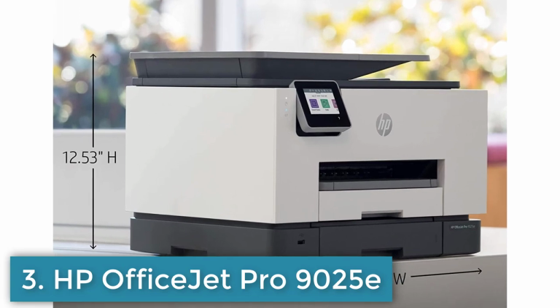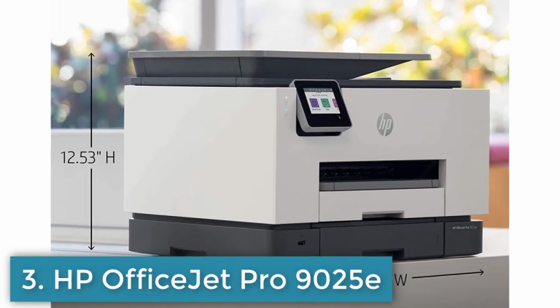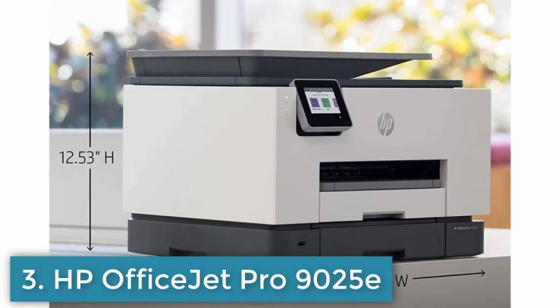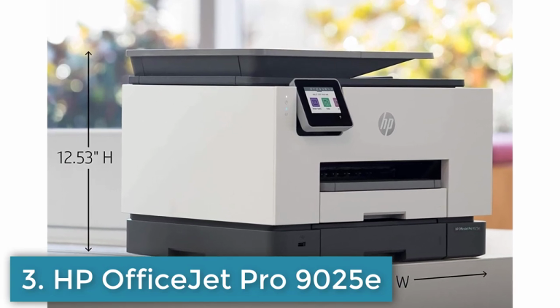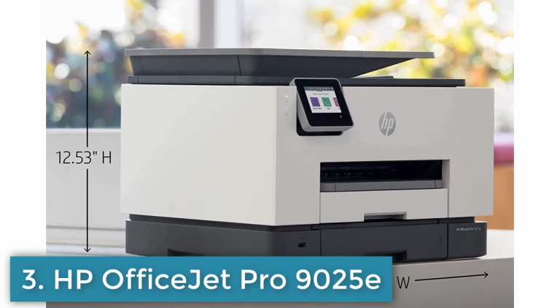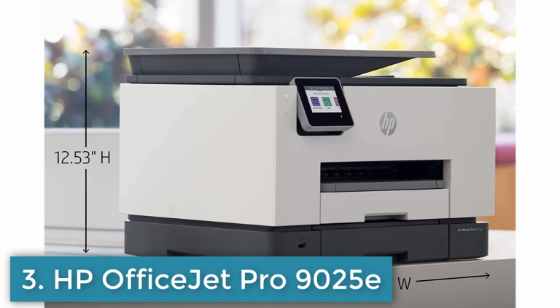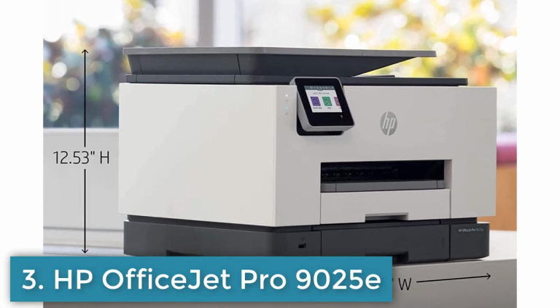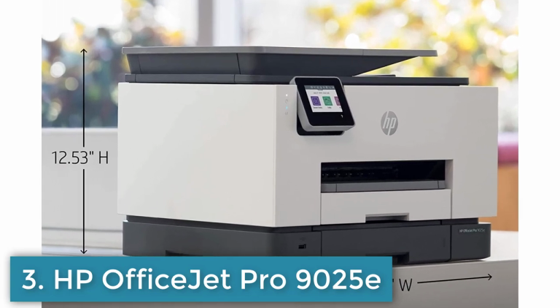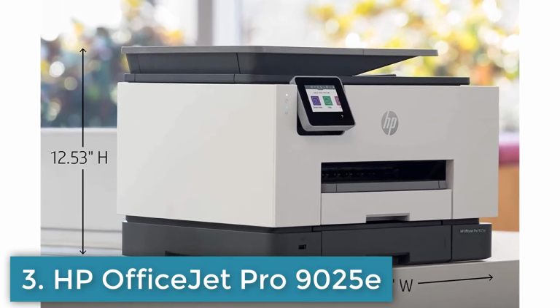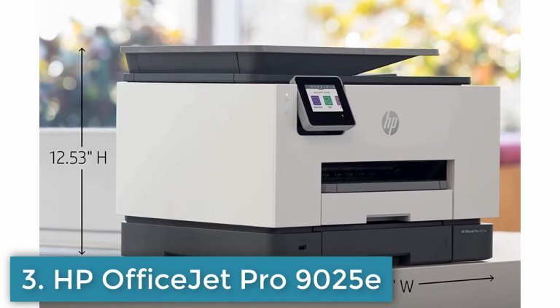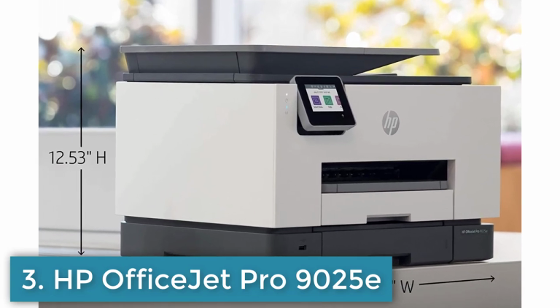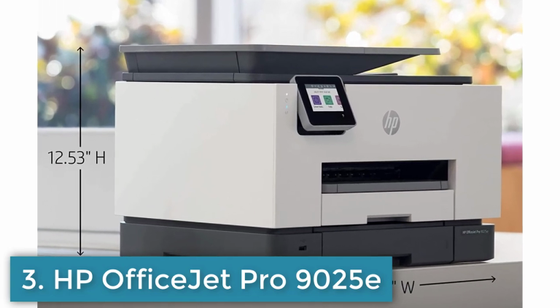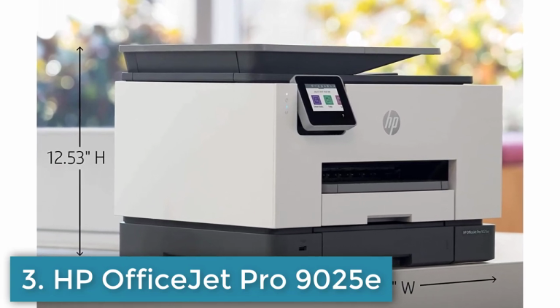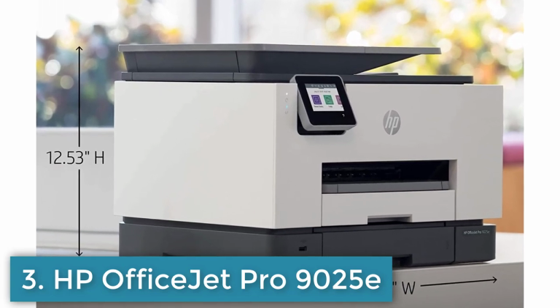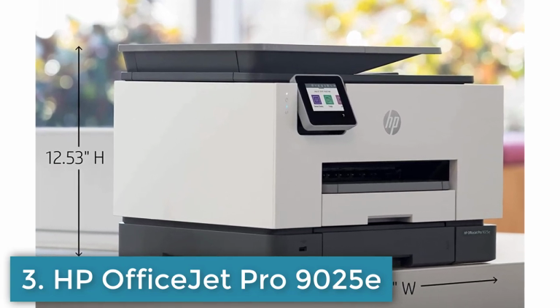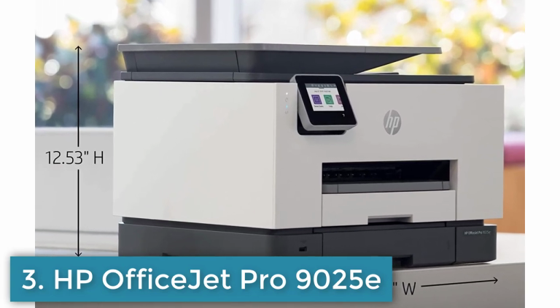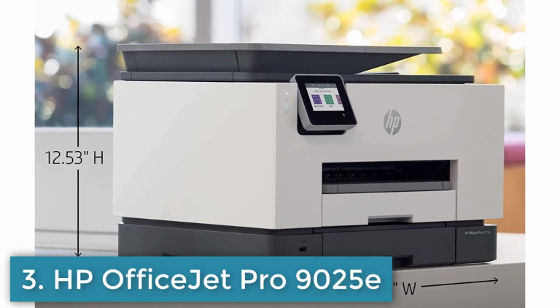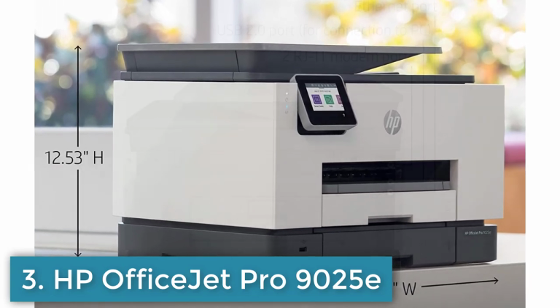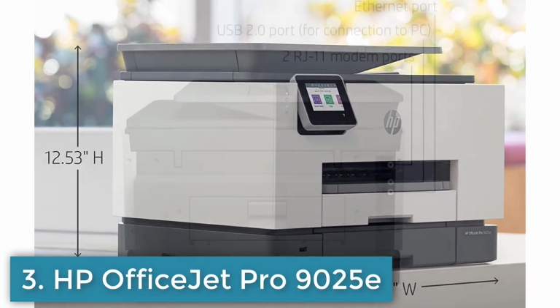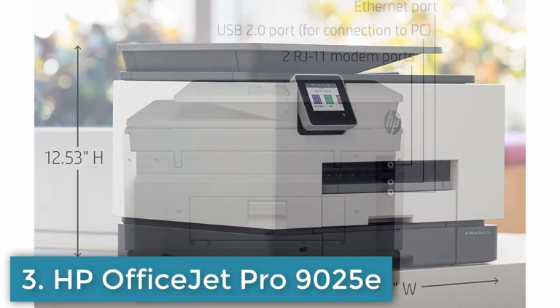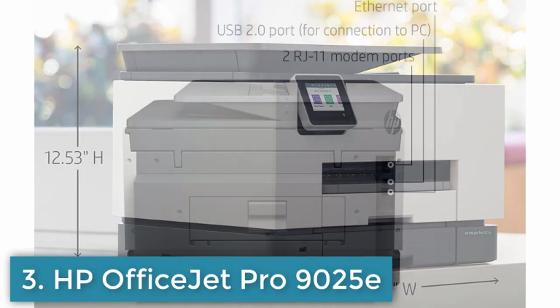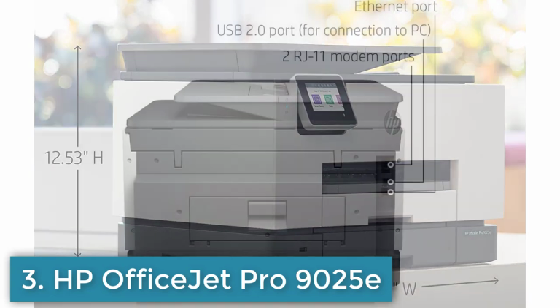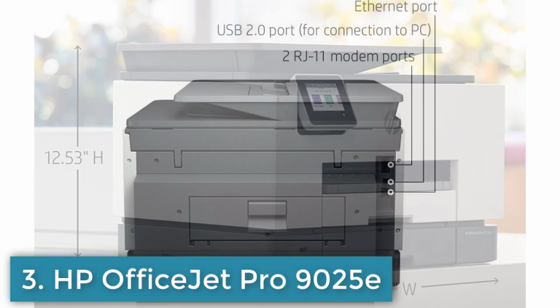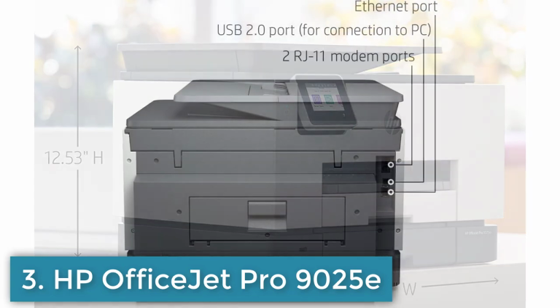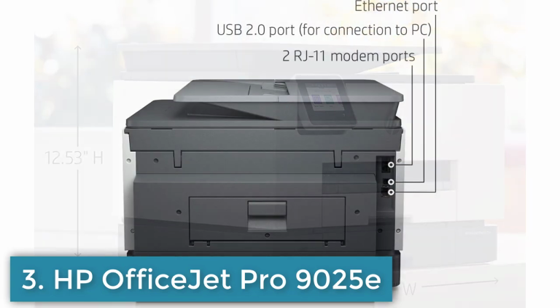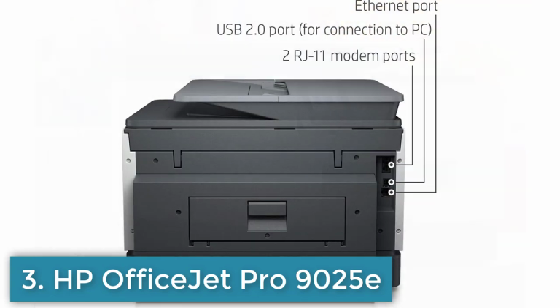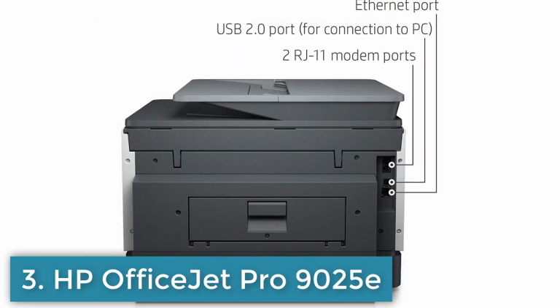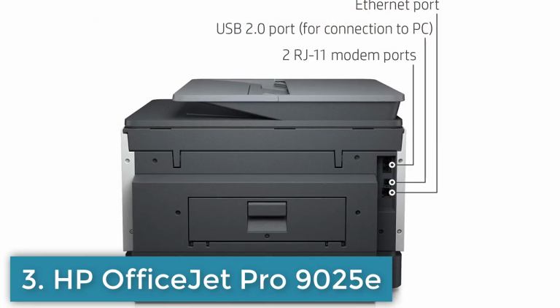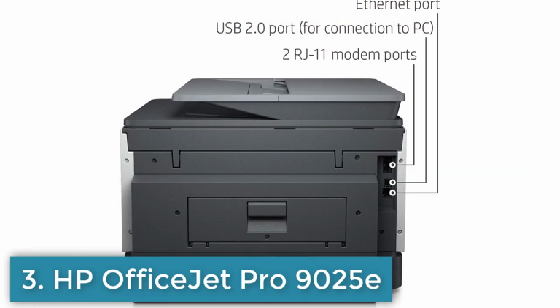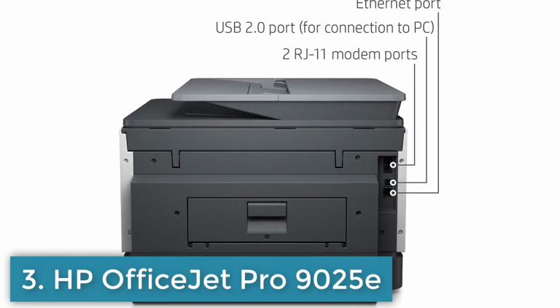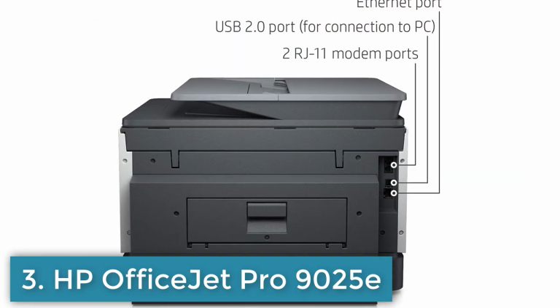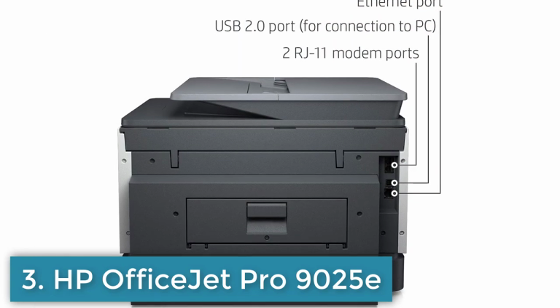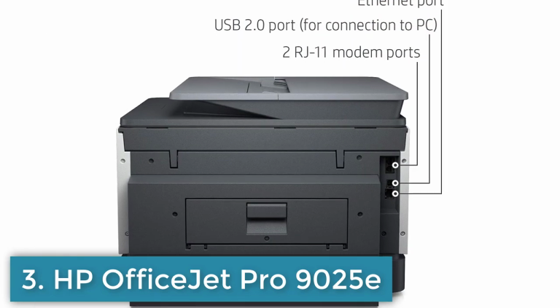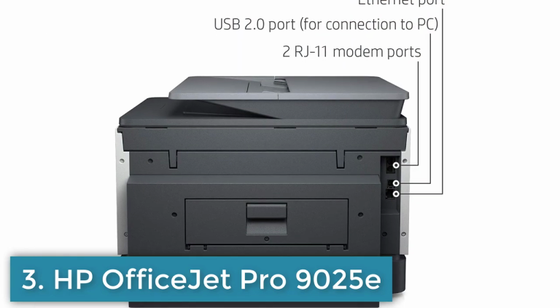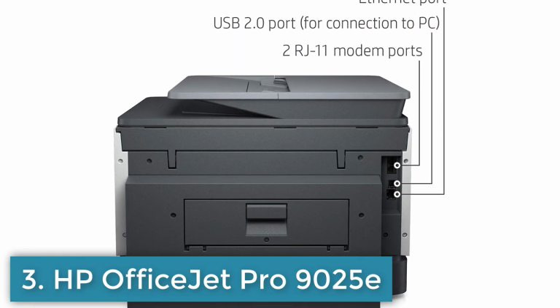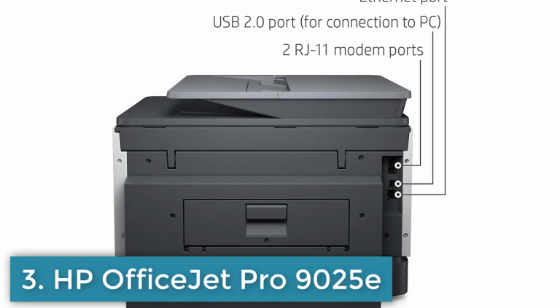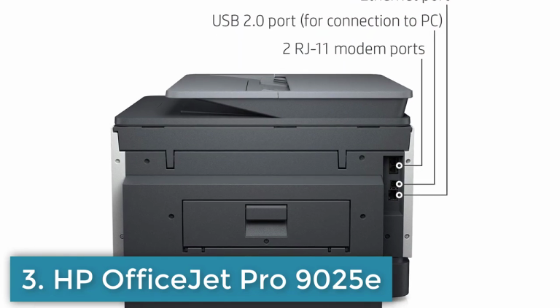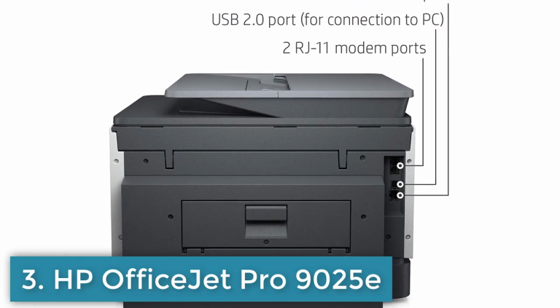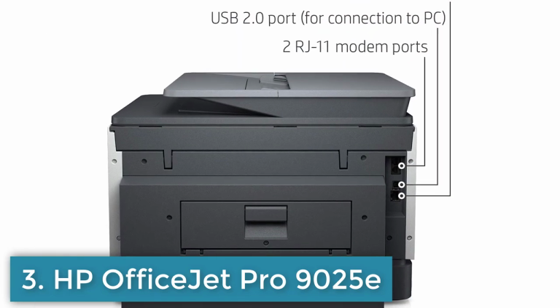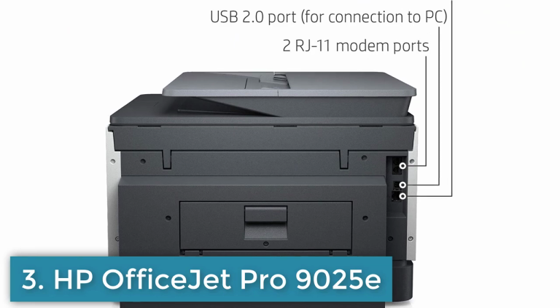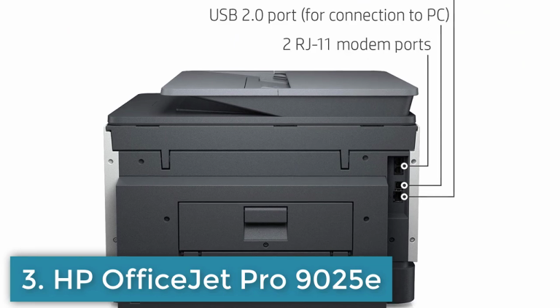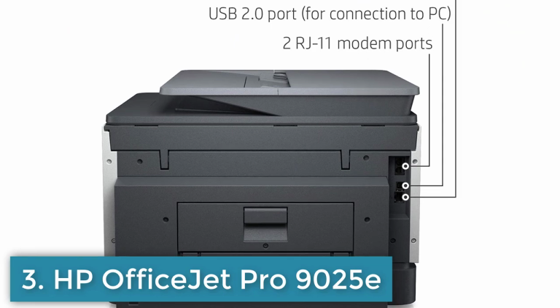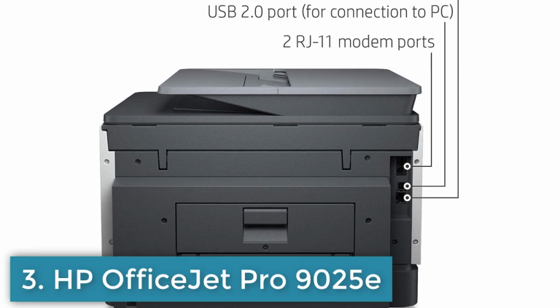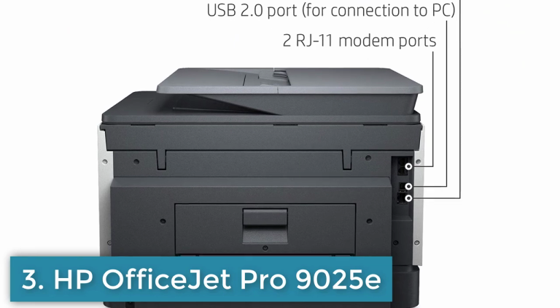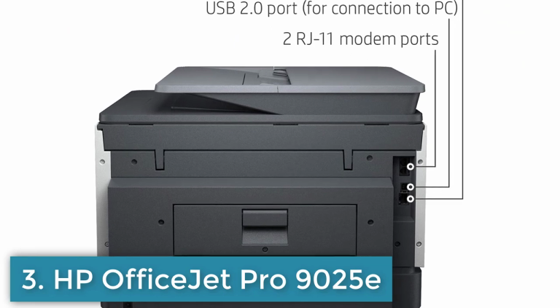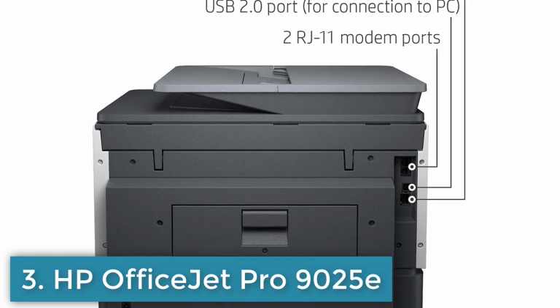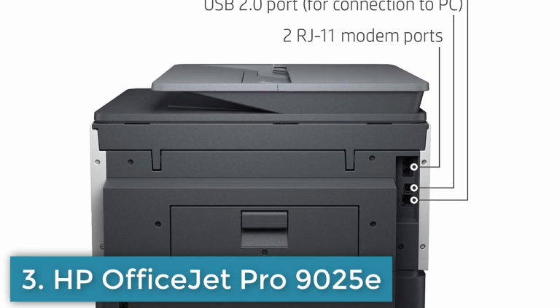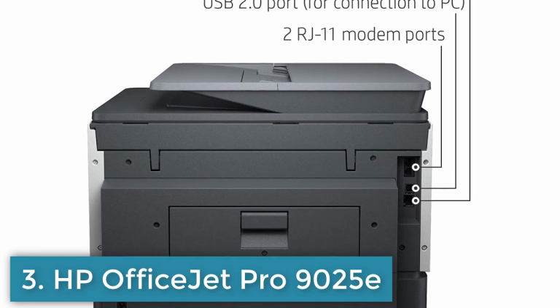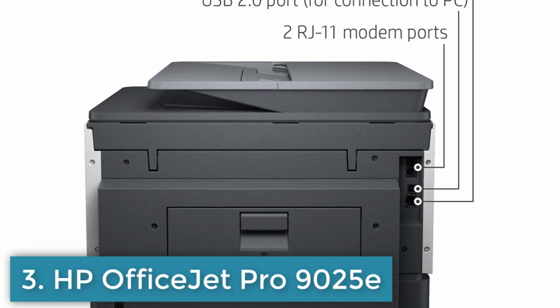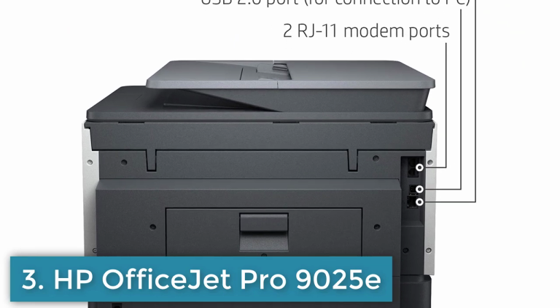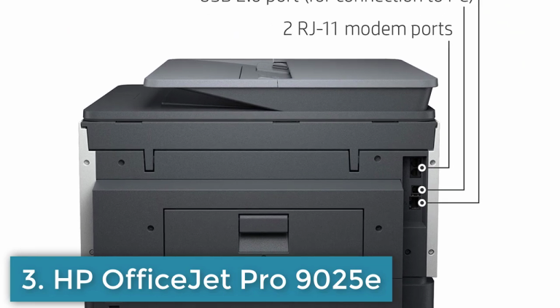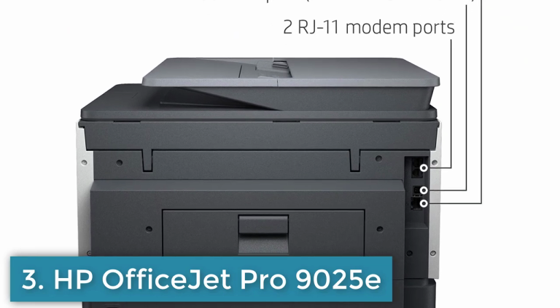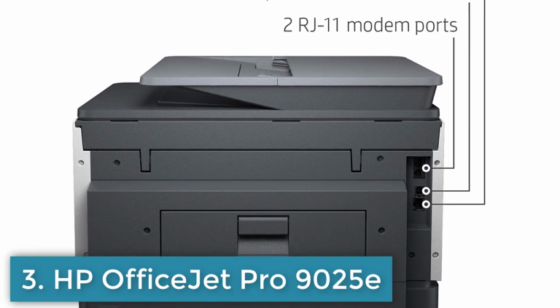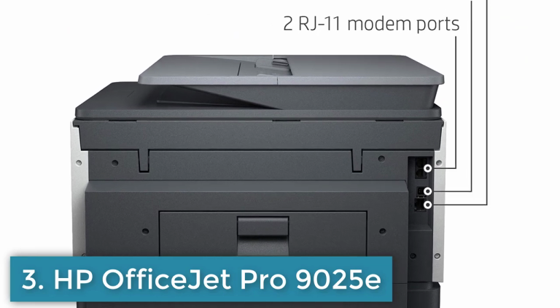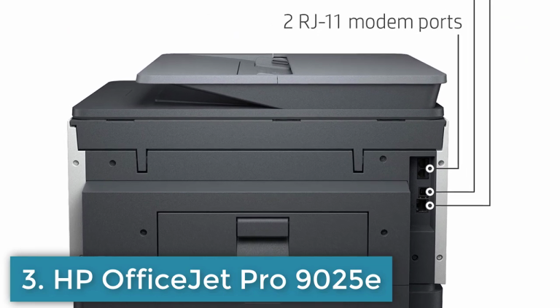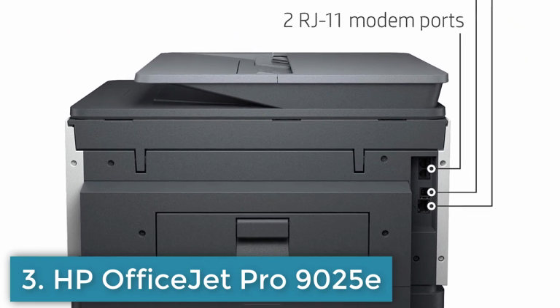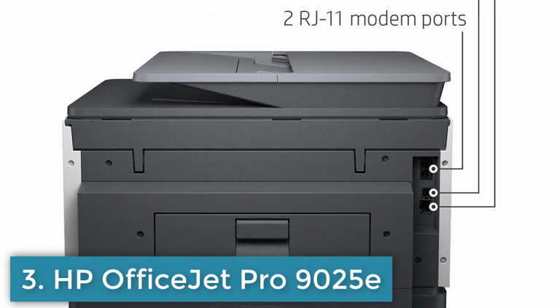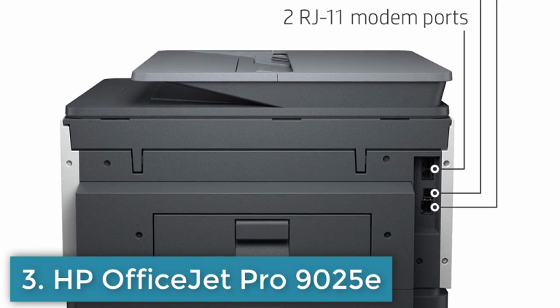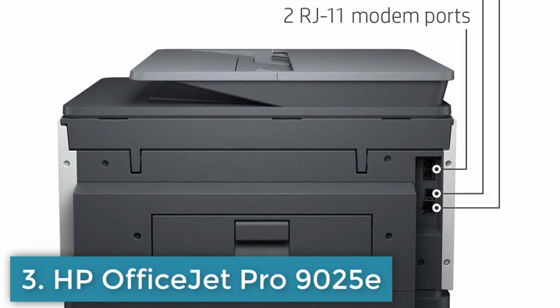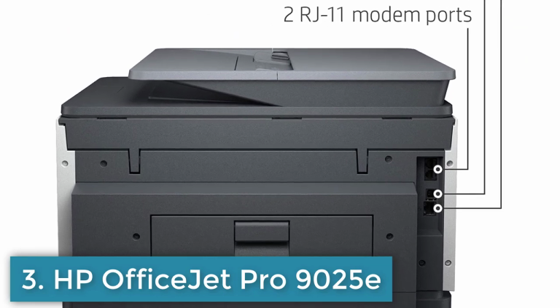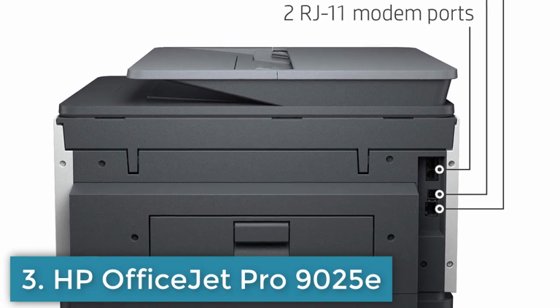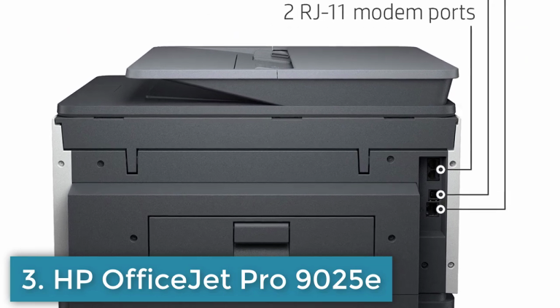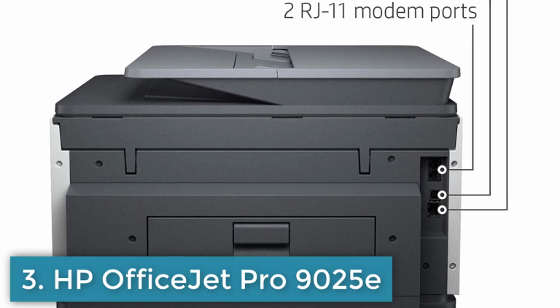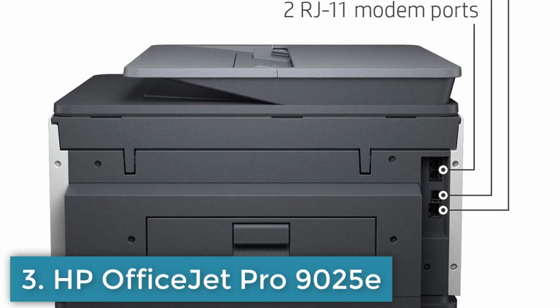The HP OfficeJet Pro 9025E is a great choice for anyone looking for a high-quality, efficient, and eco-friendly printer for their home or small office.